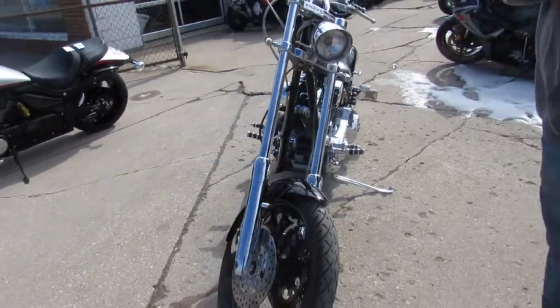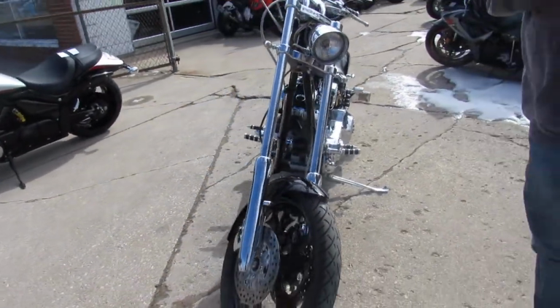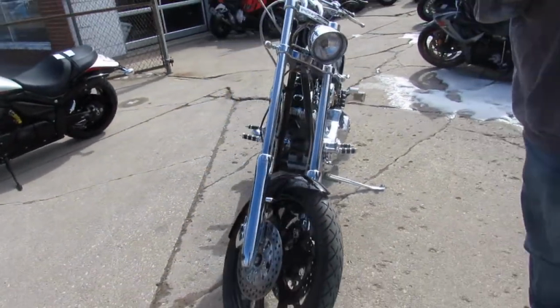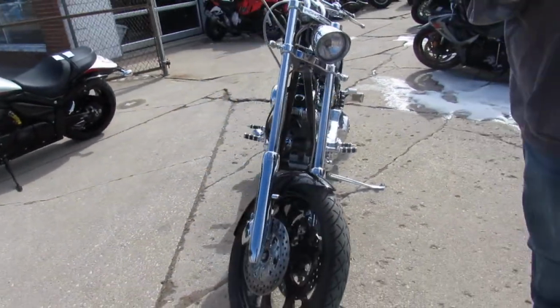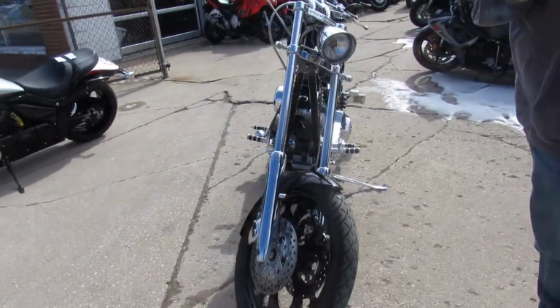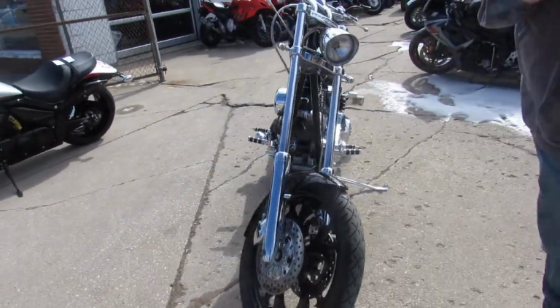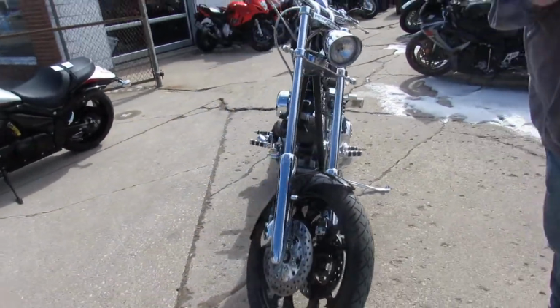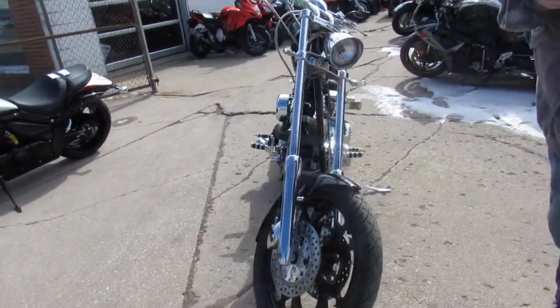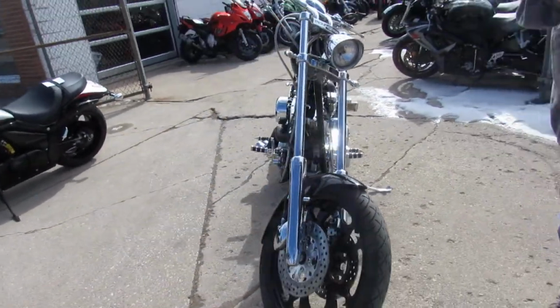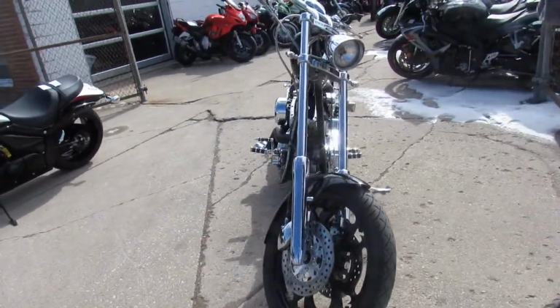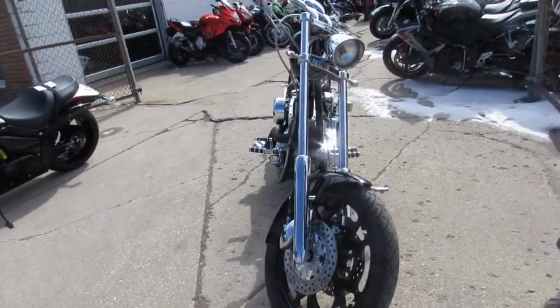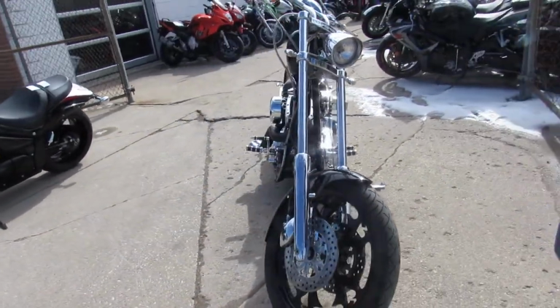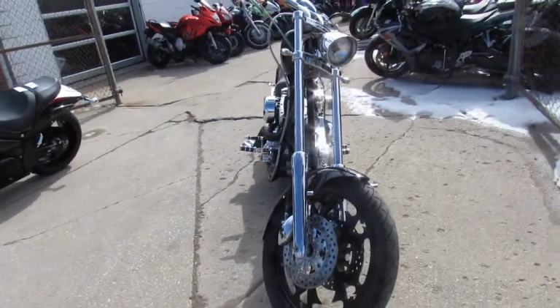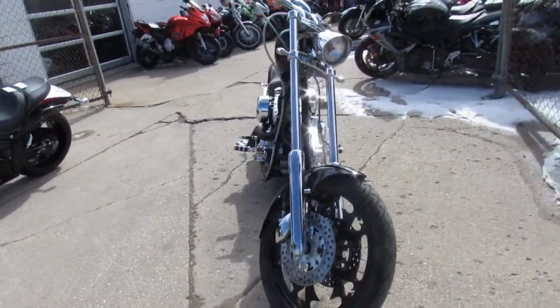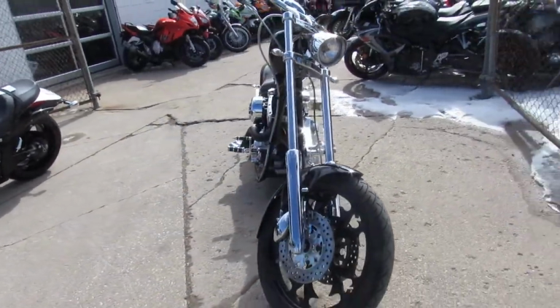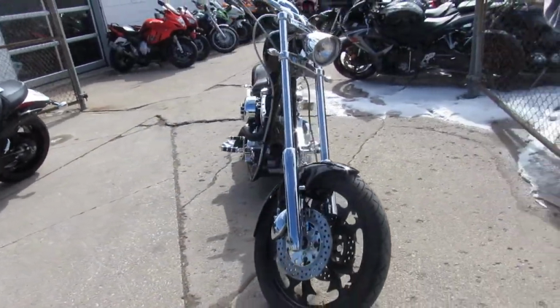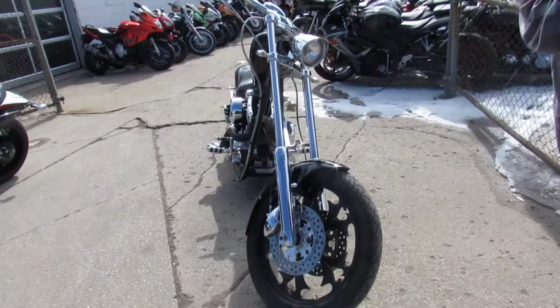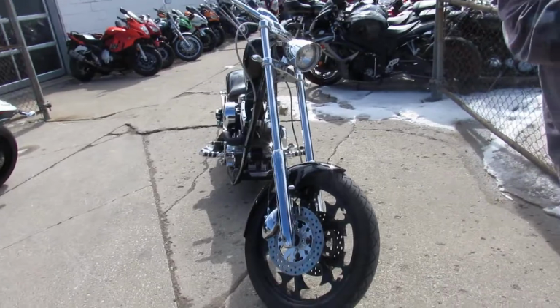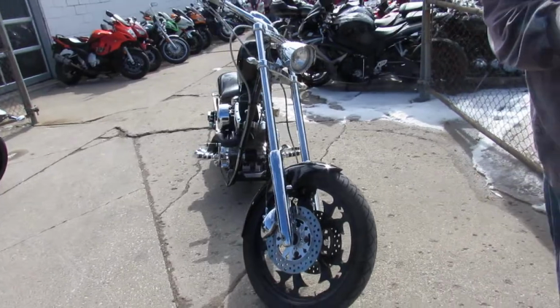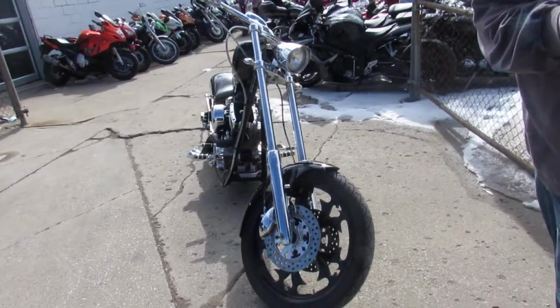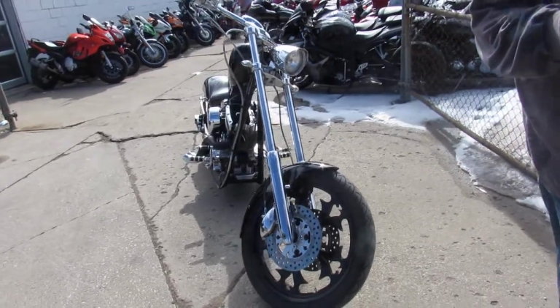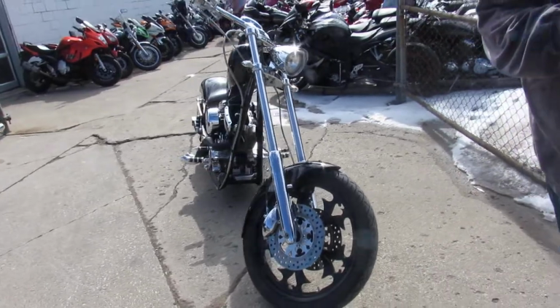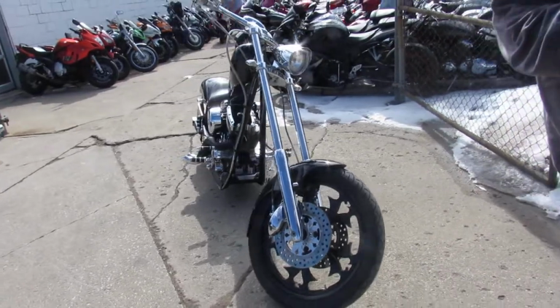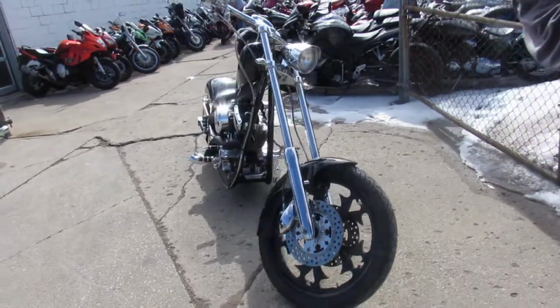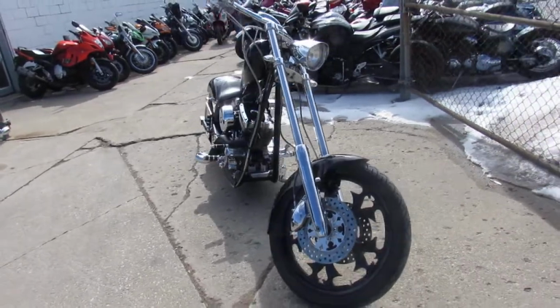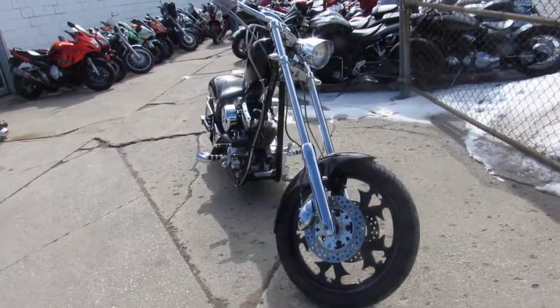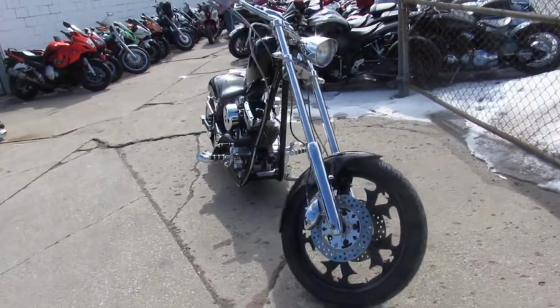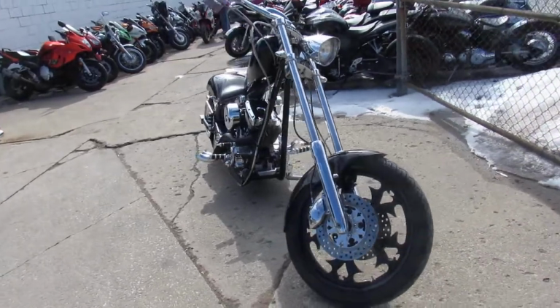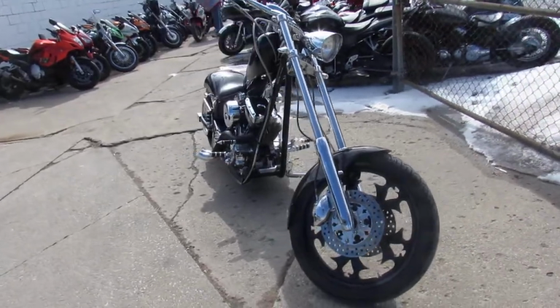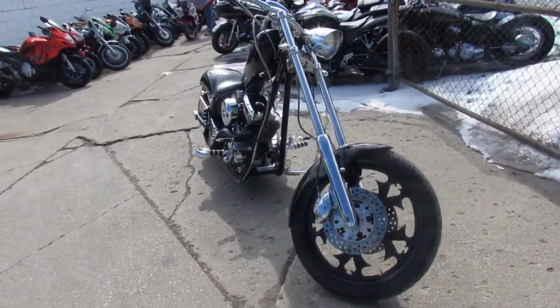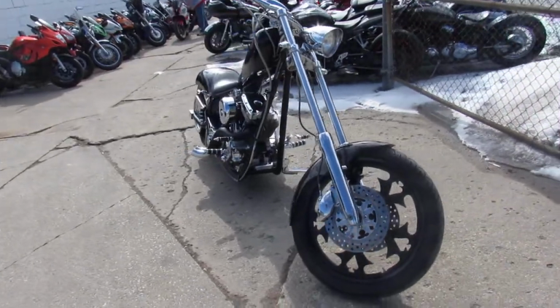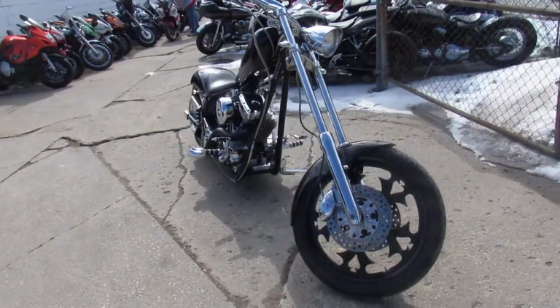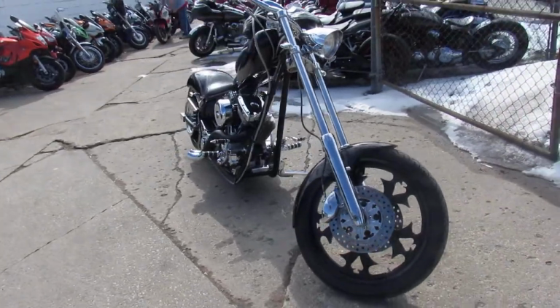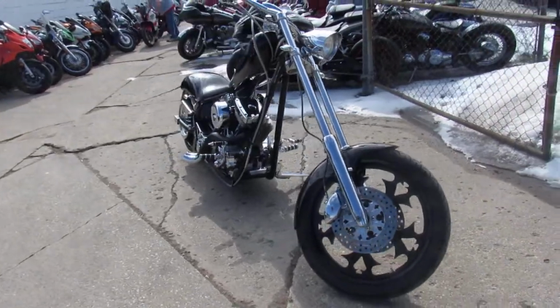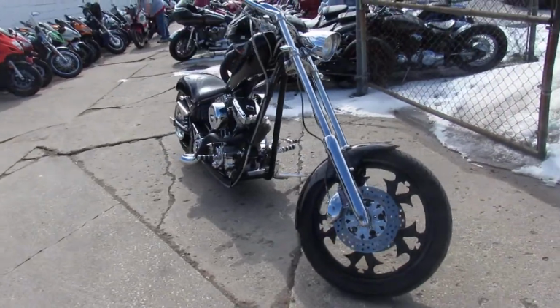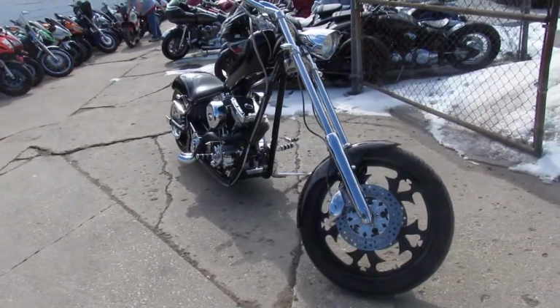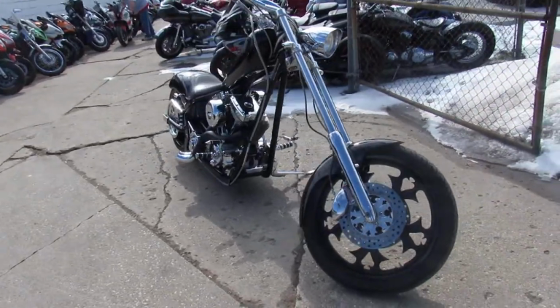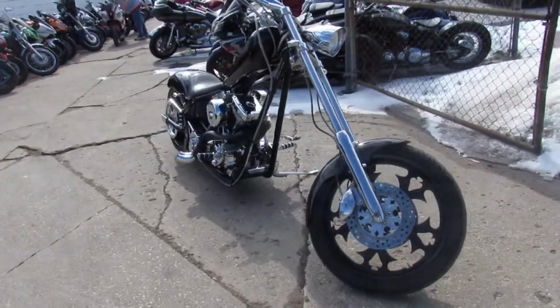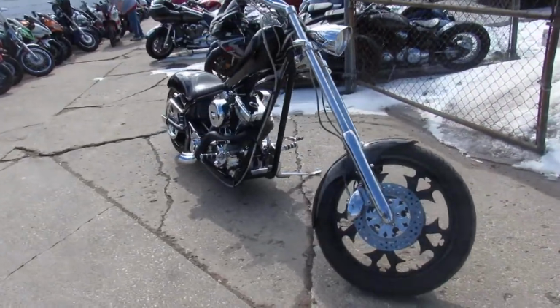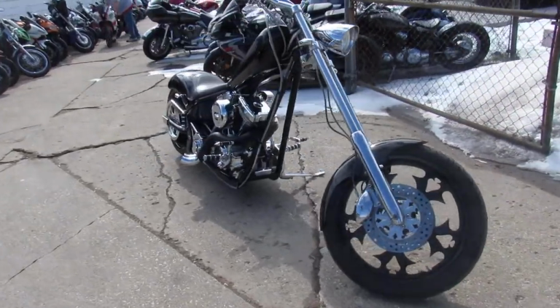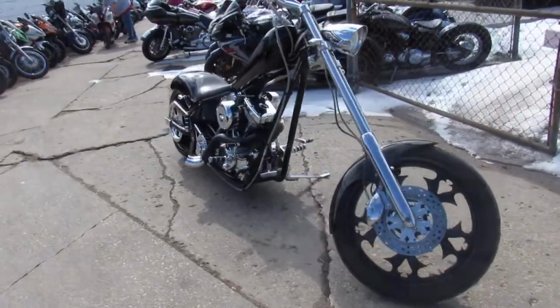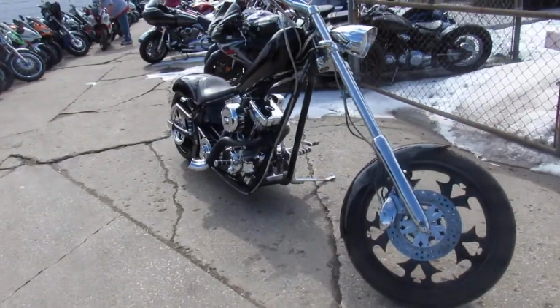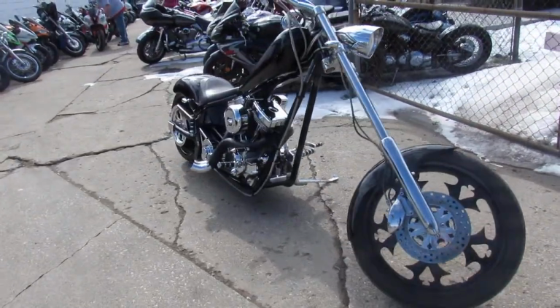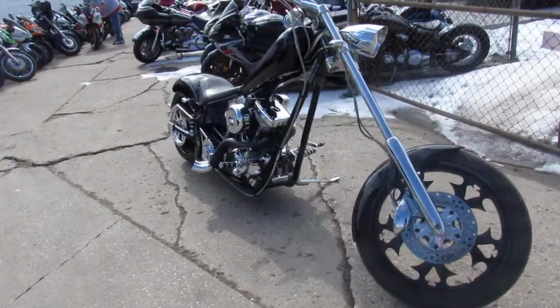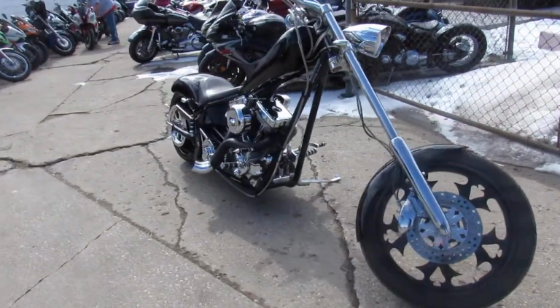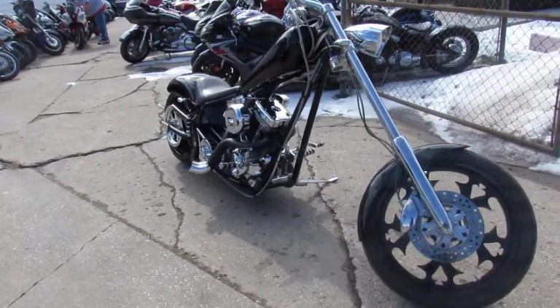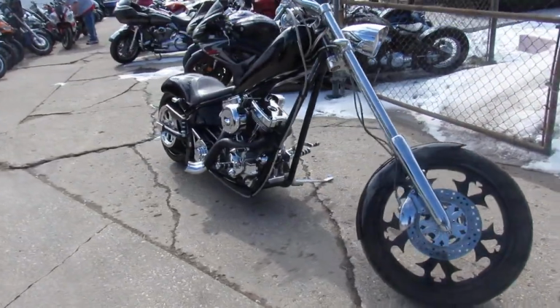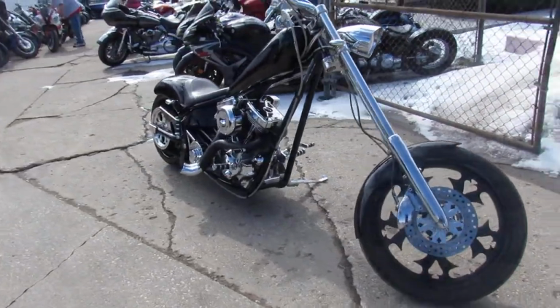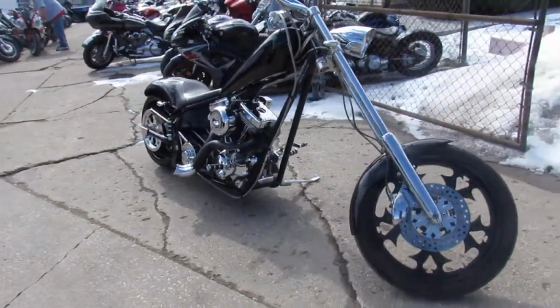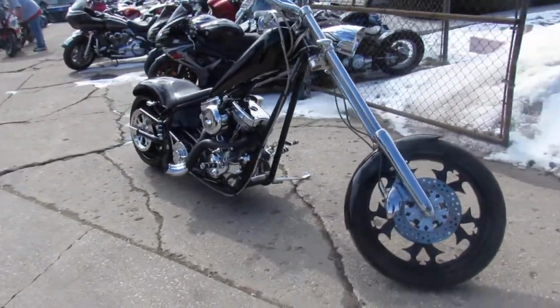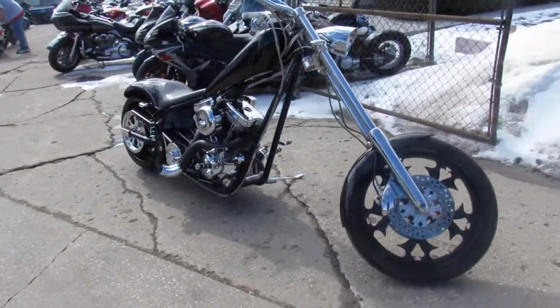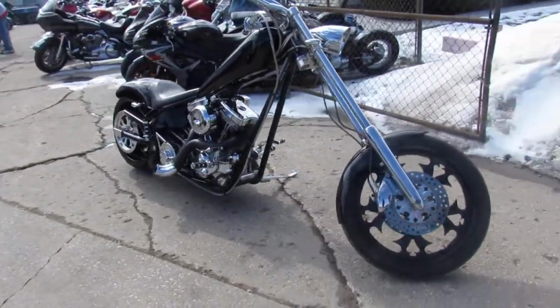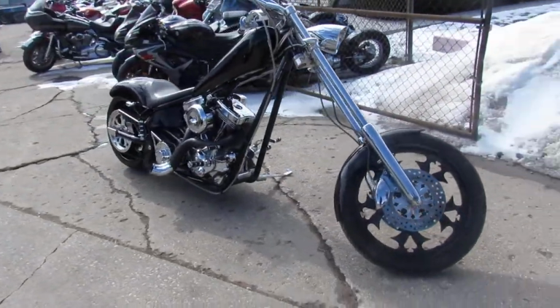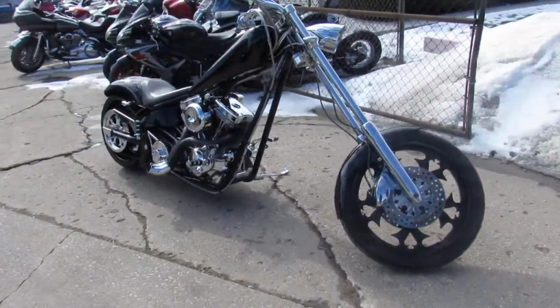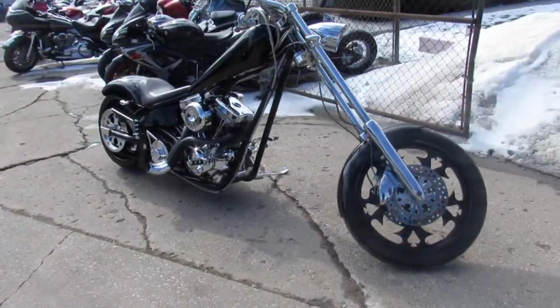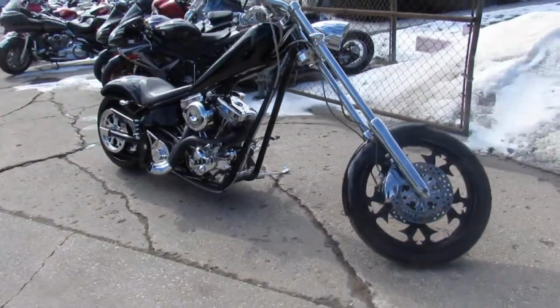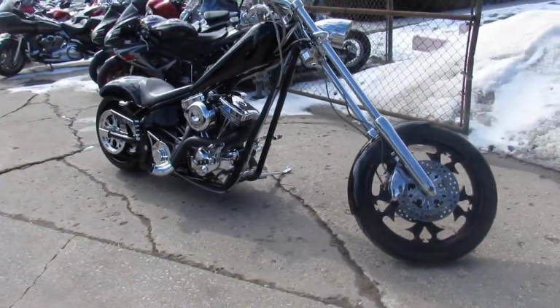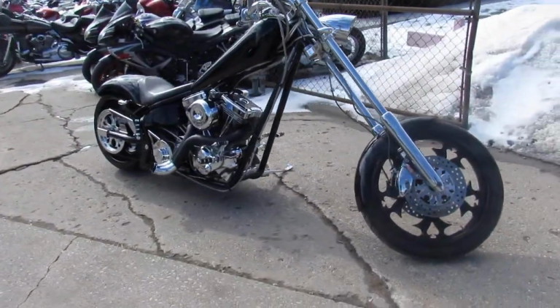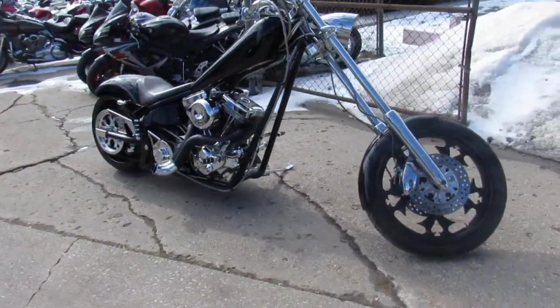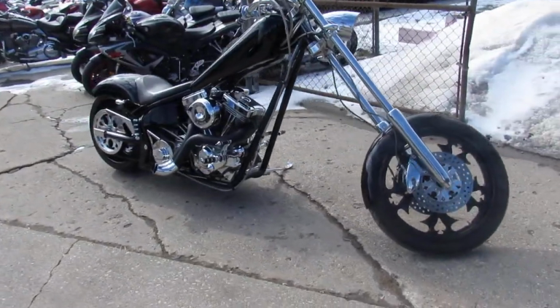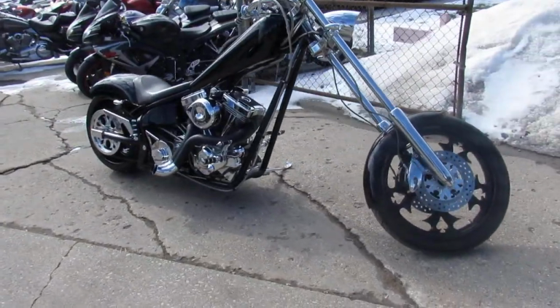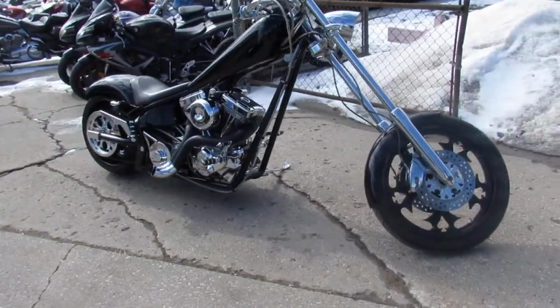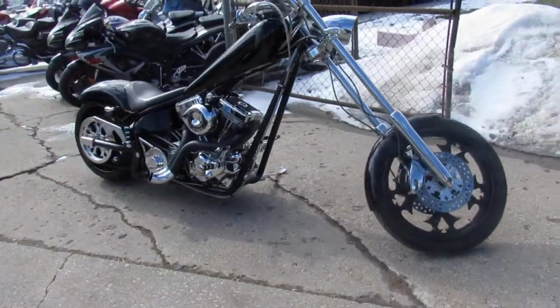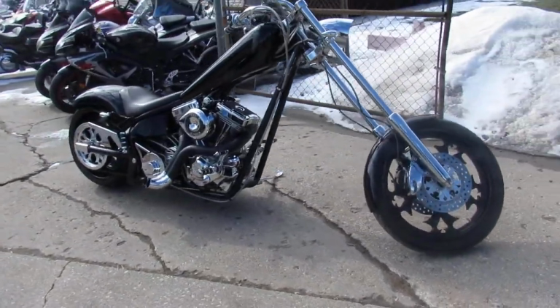Bring your magnifying glass, guys. This one runs strong, needs nothing. This is a trophy winner on bike night. It's going to turn heads everywhere you go.